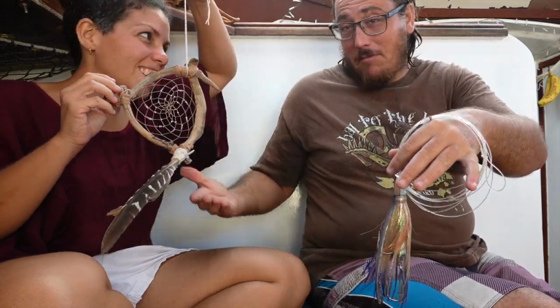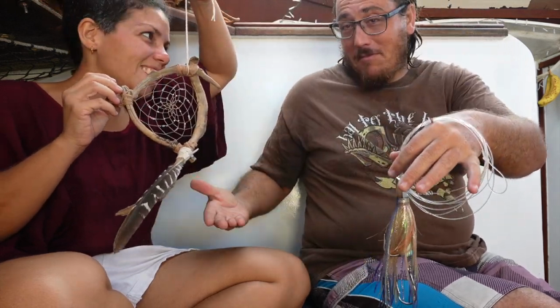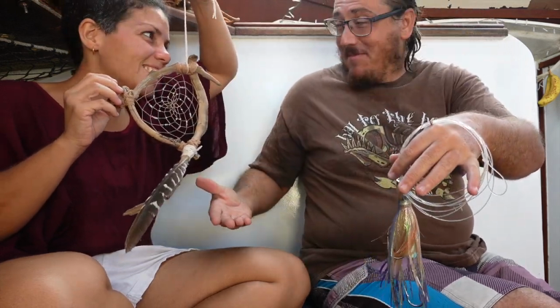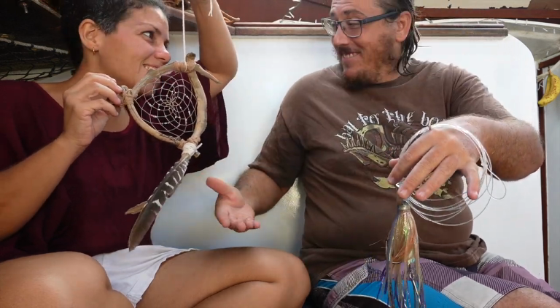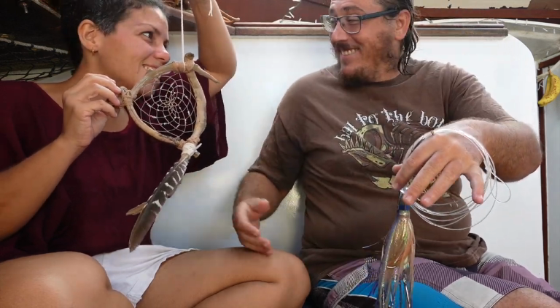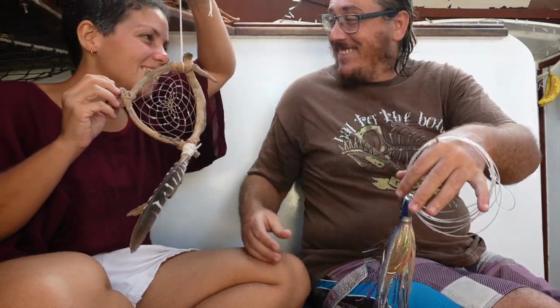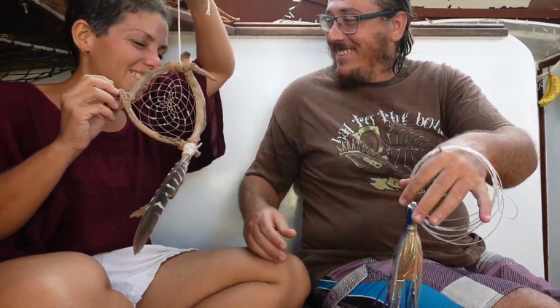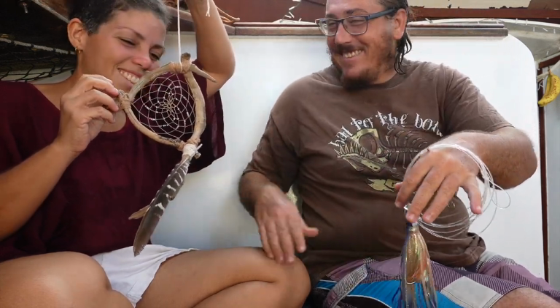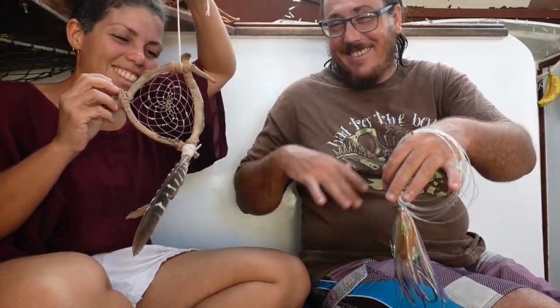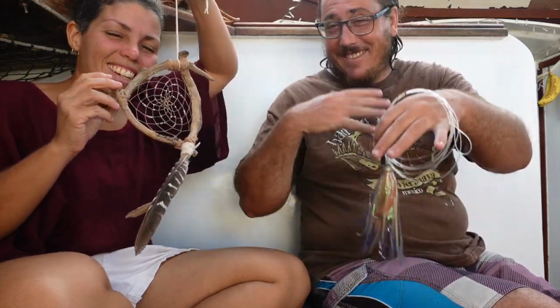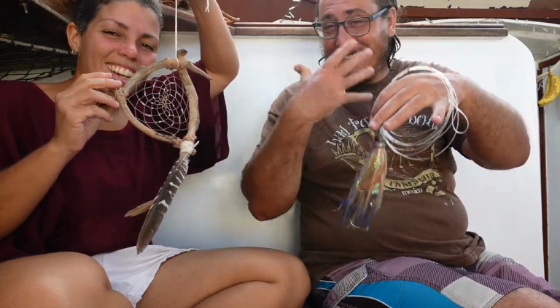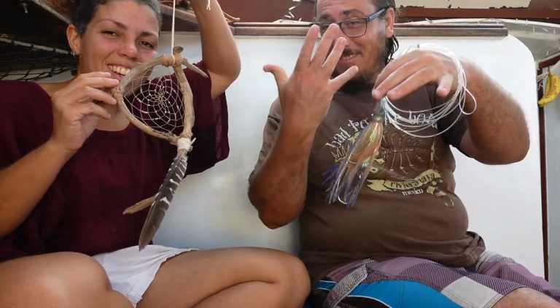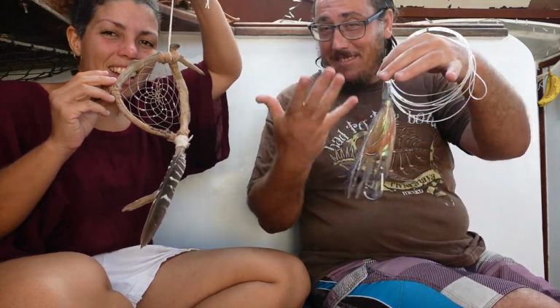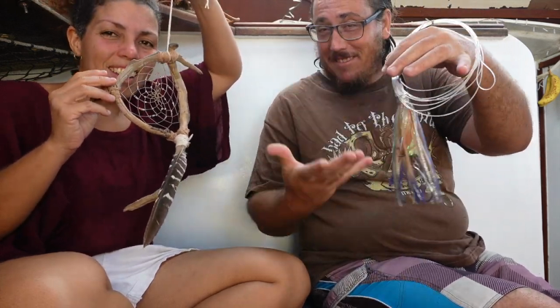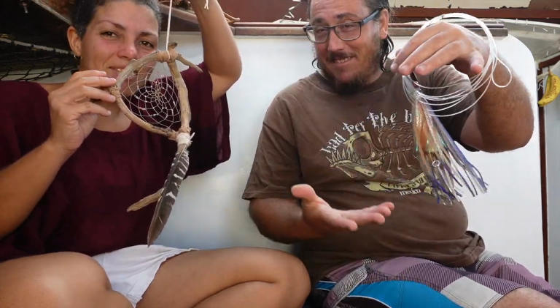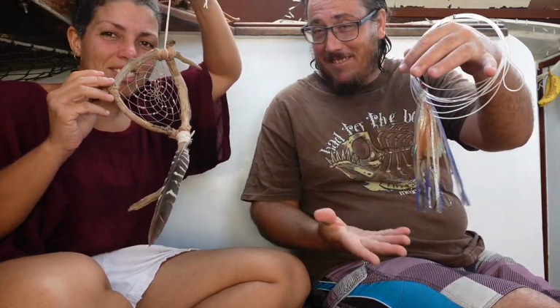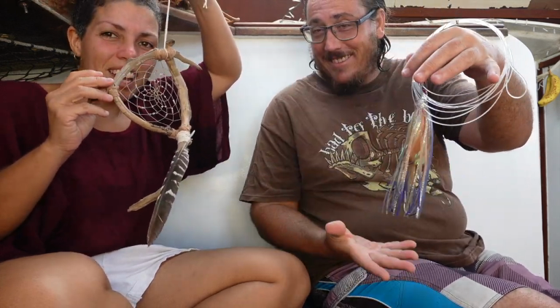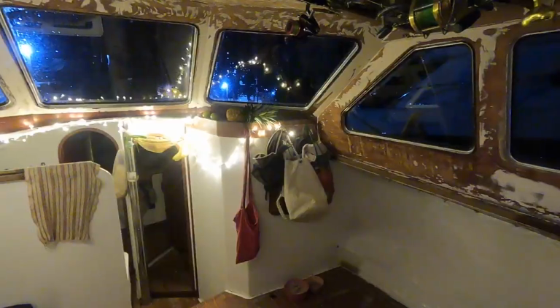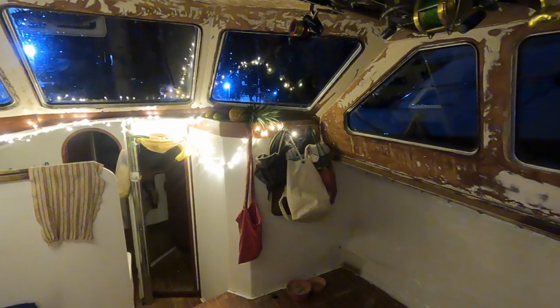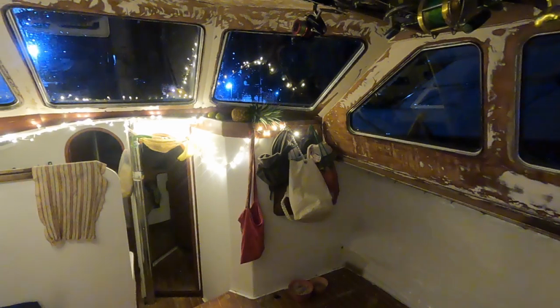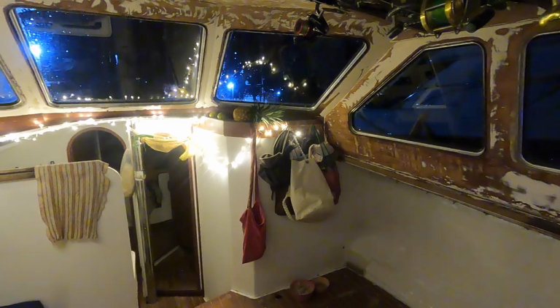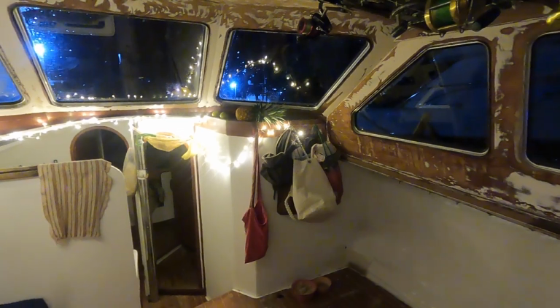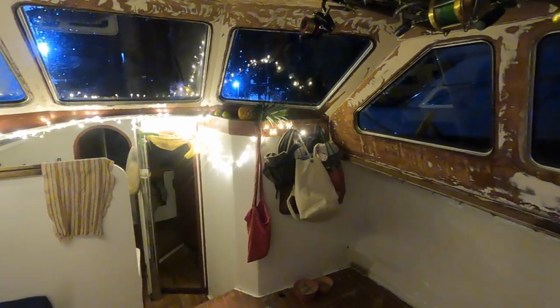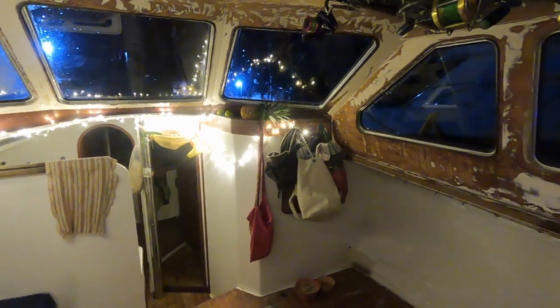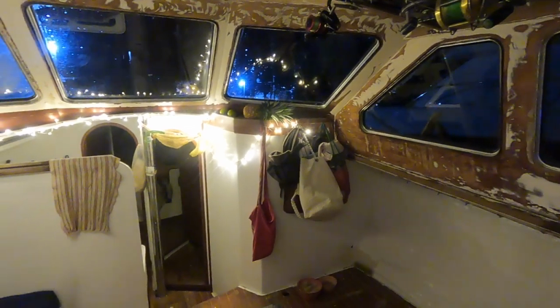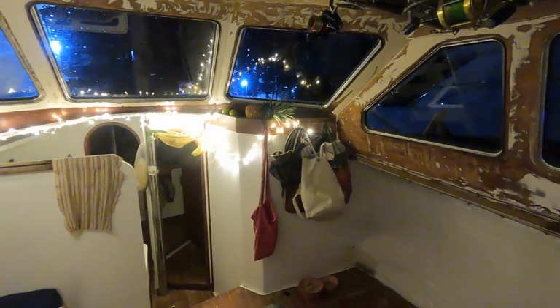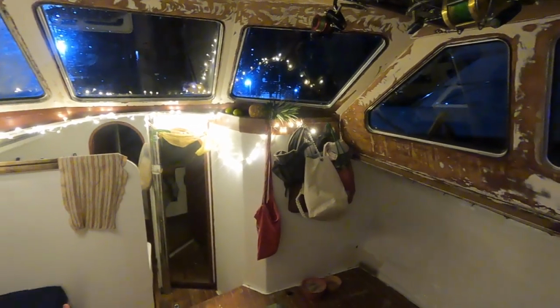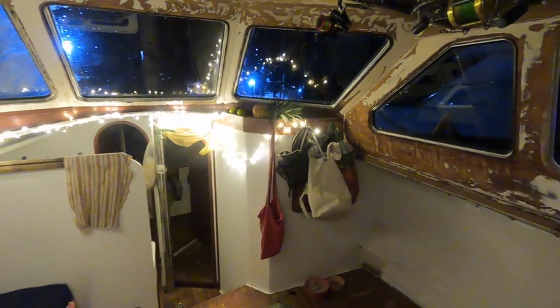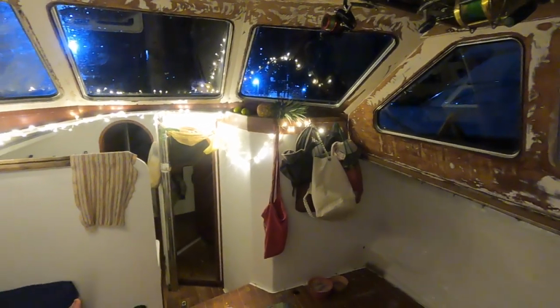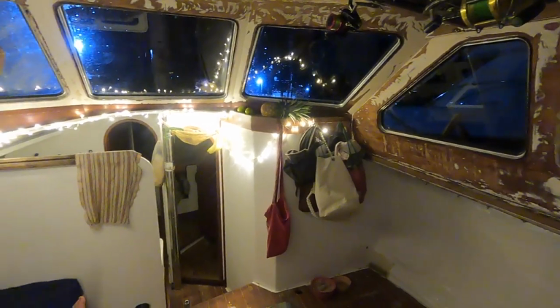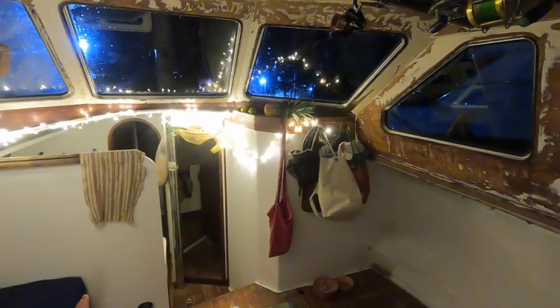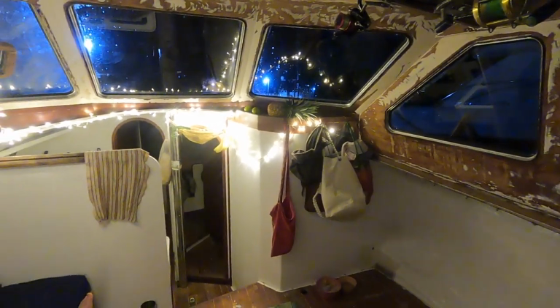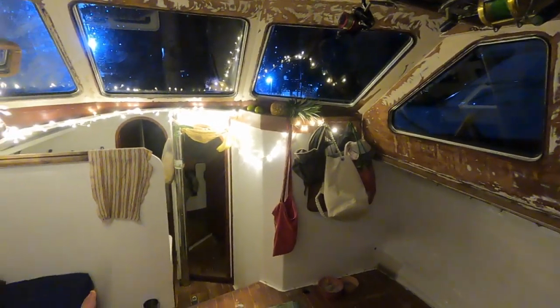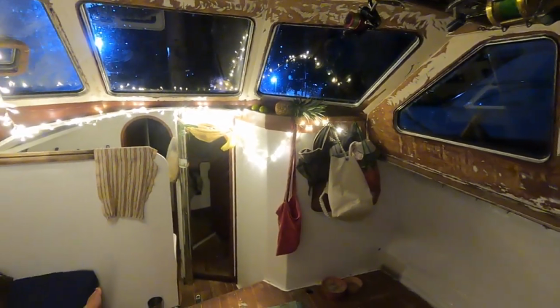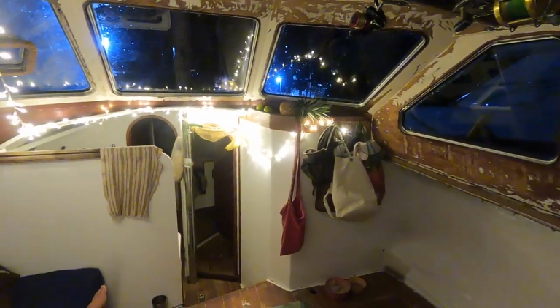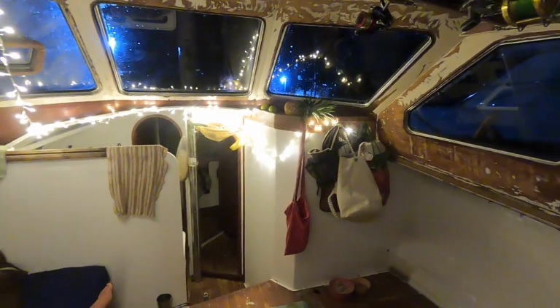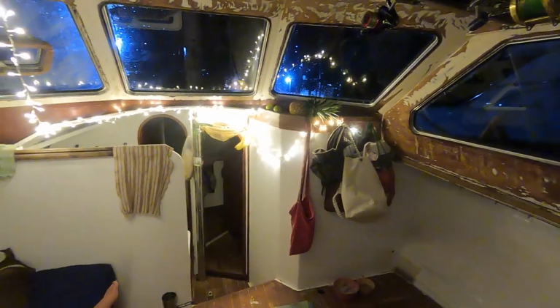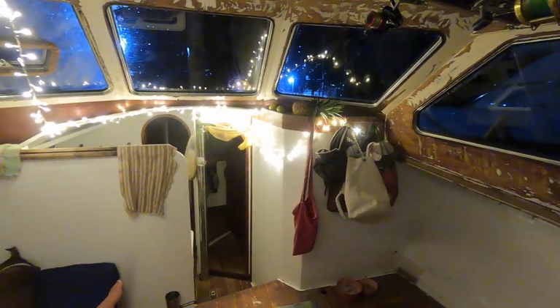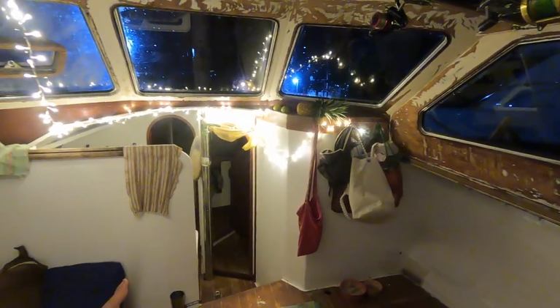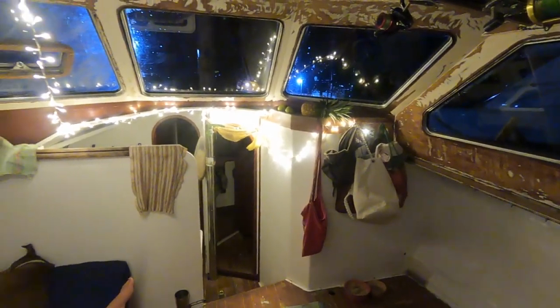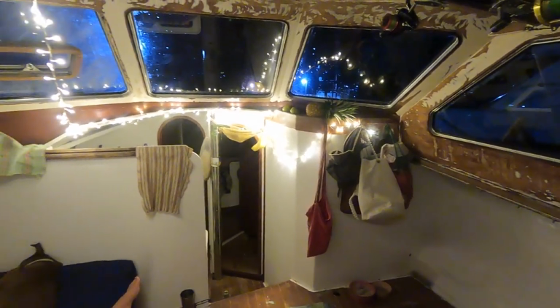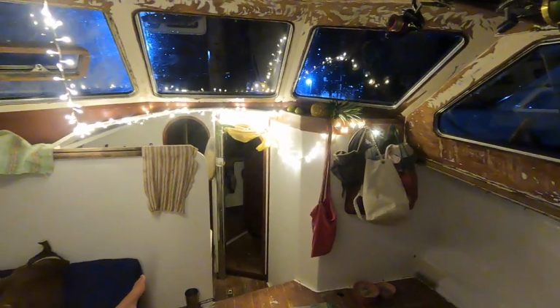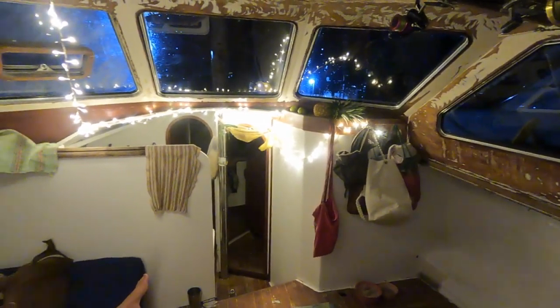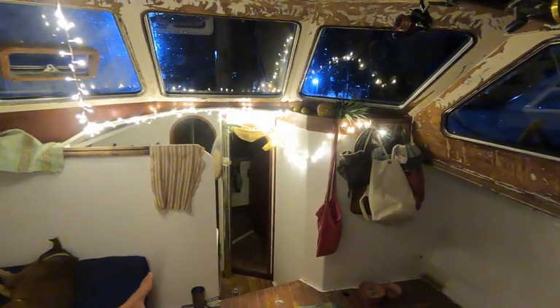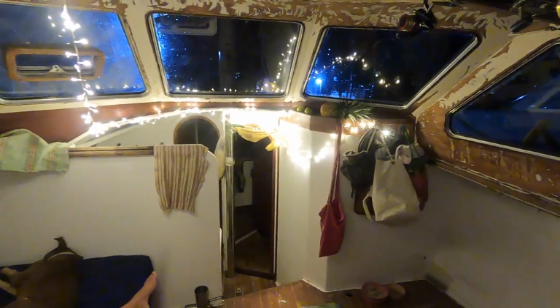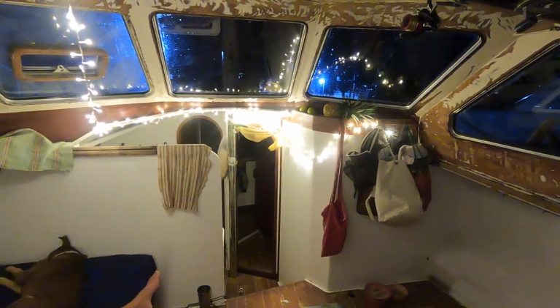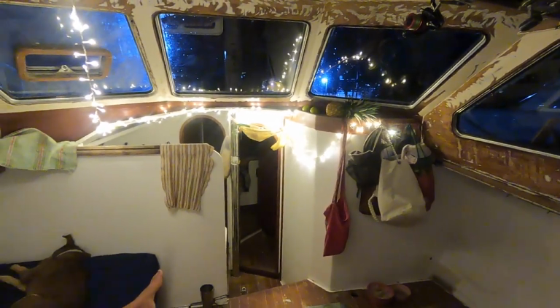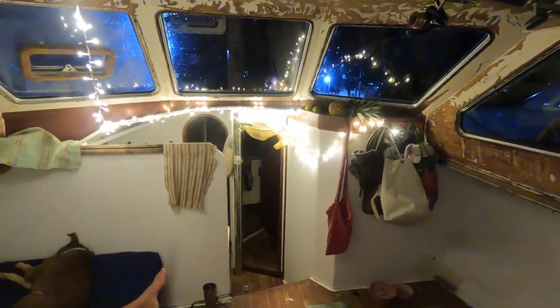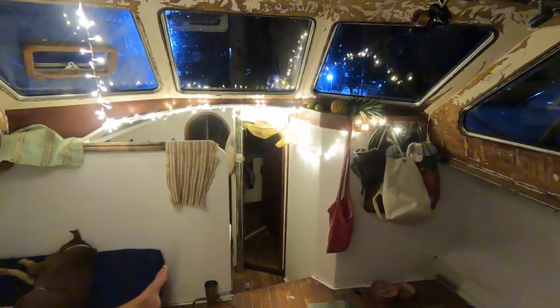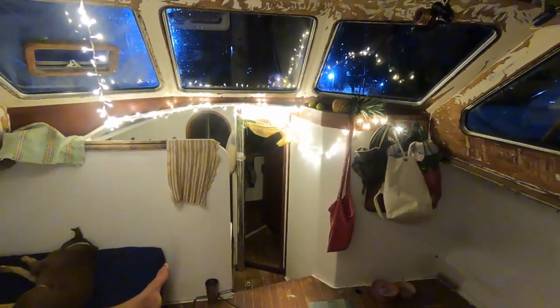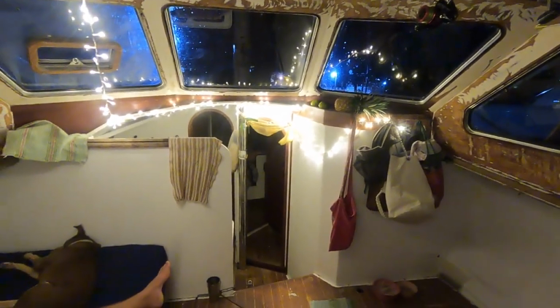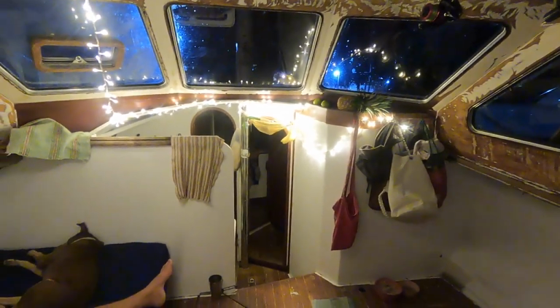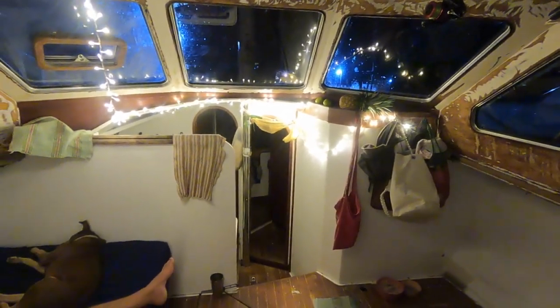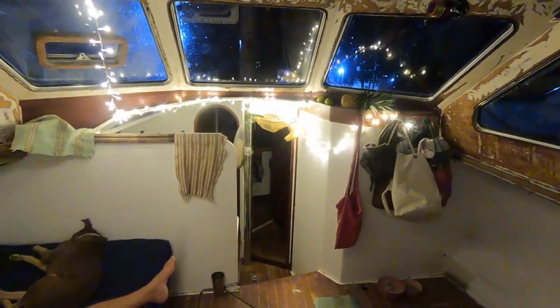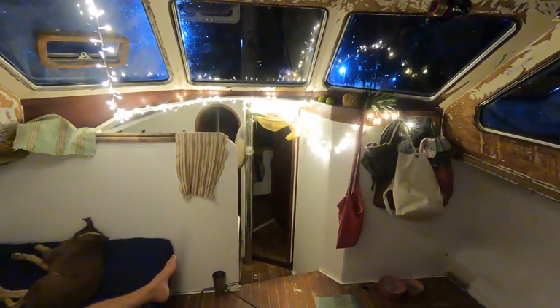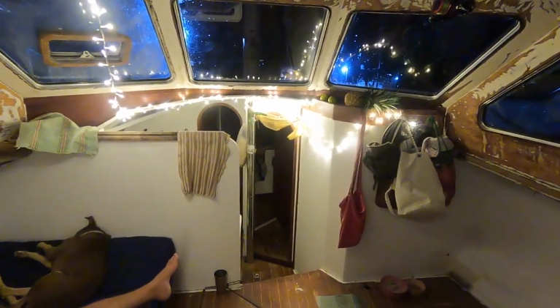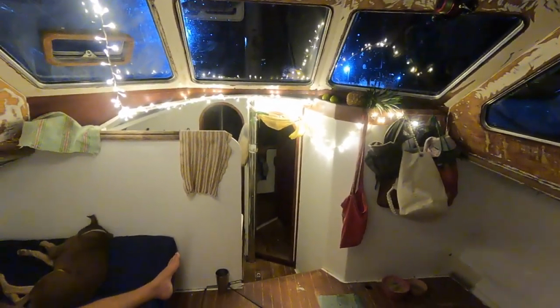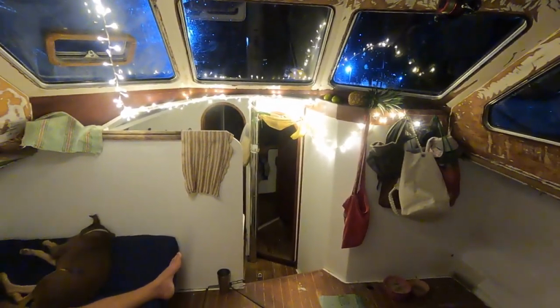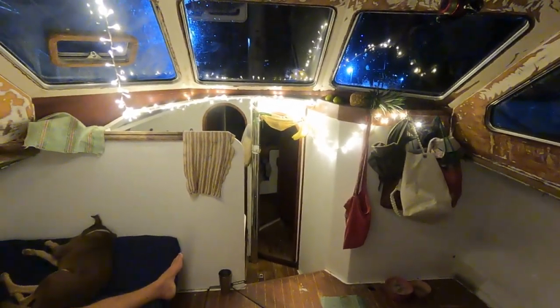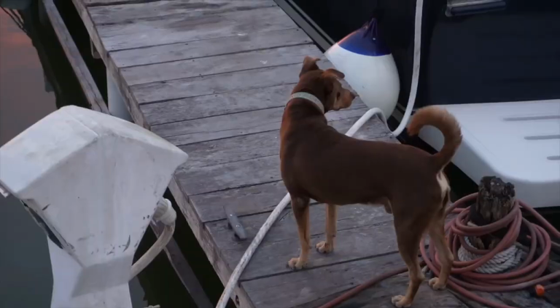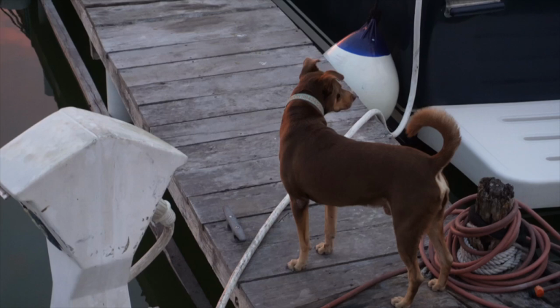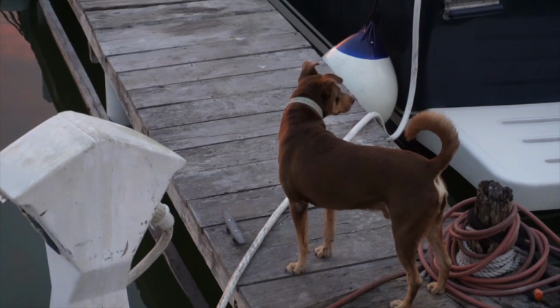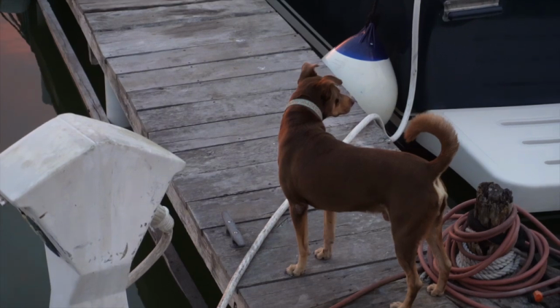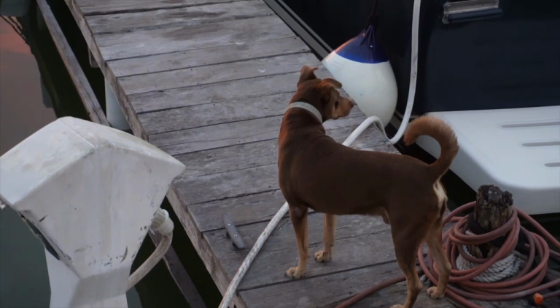Robbie returned home with just enough time to set up our small gifts for the marina gift exchange. The holiday season was relatively wet and dreary, but we were given a nice gift this season.